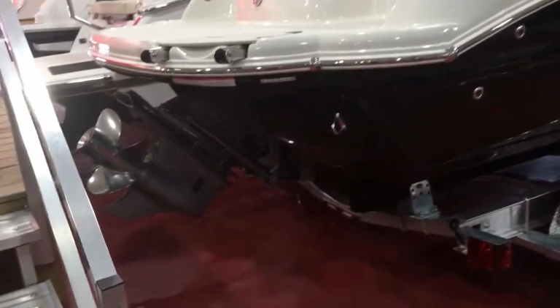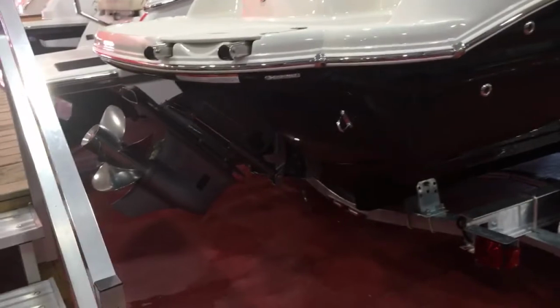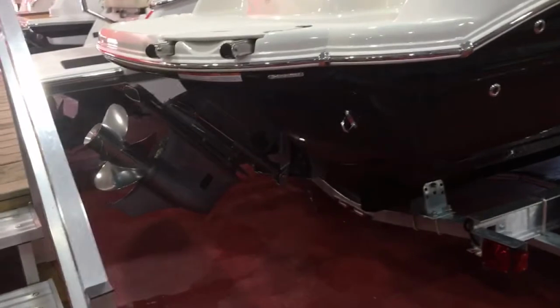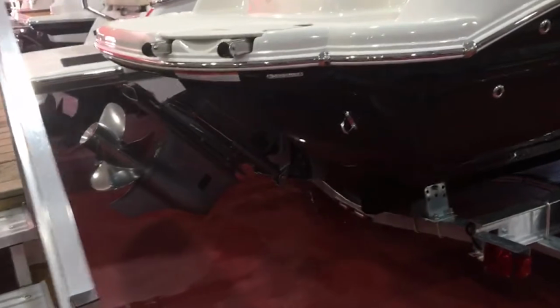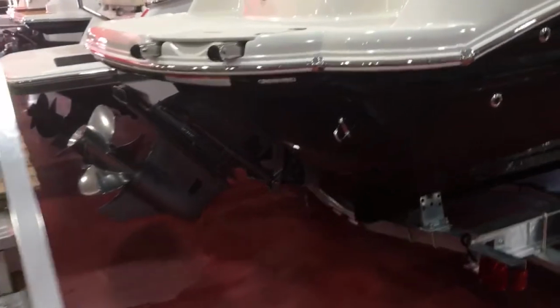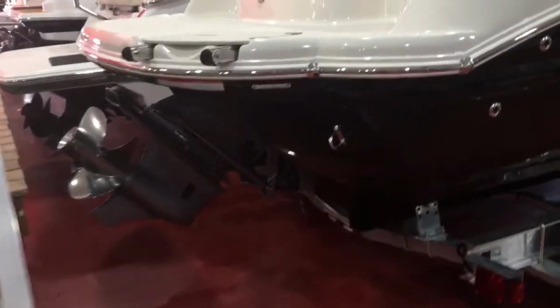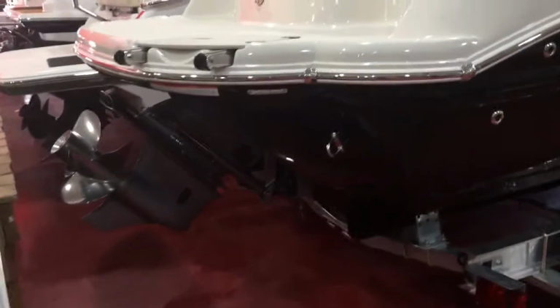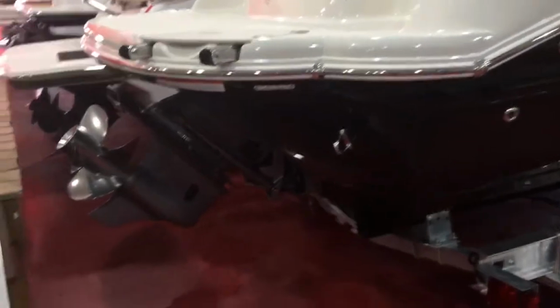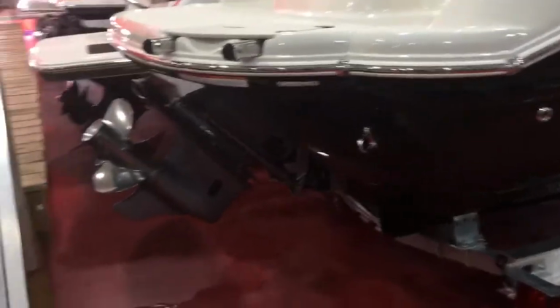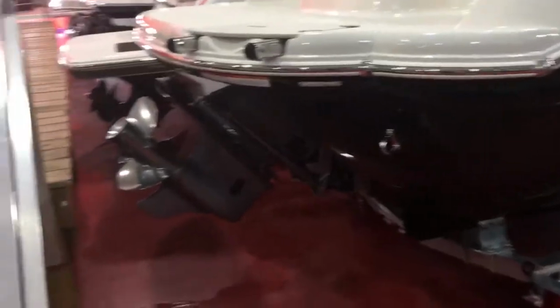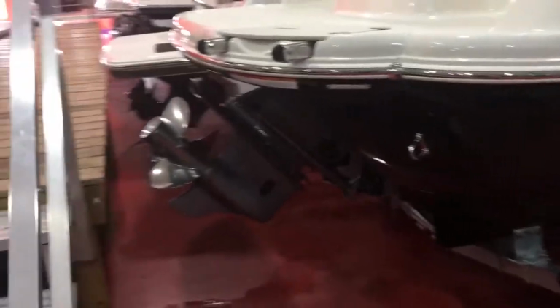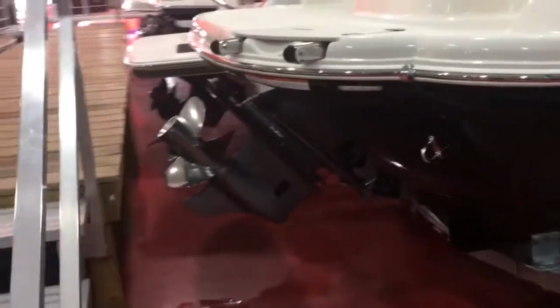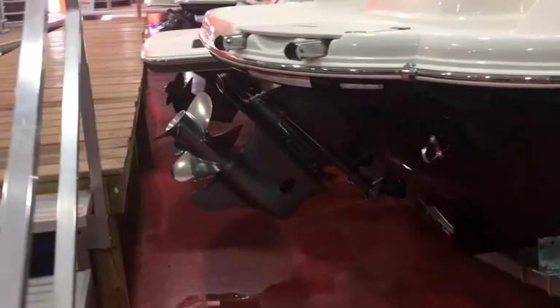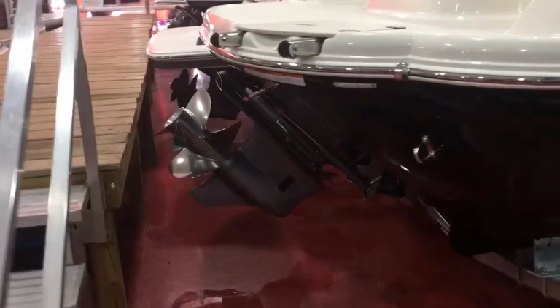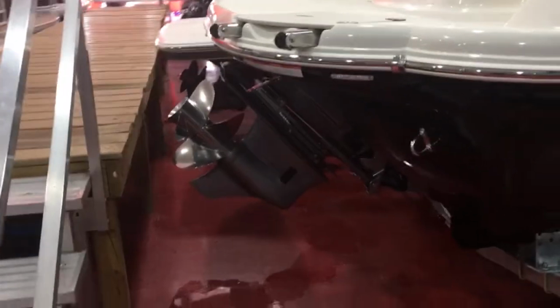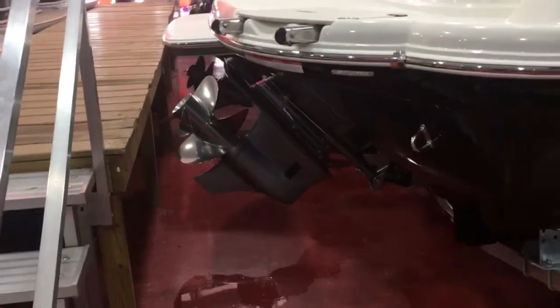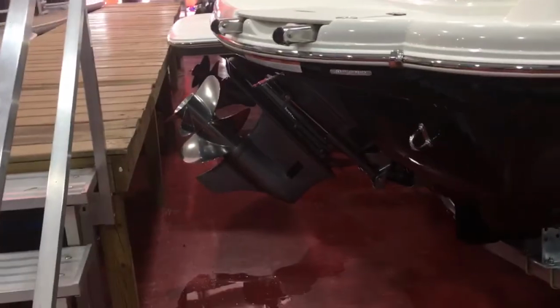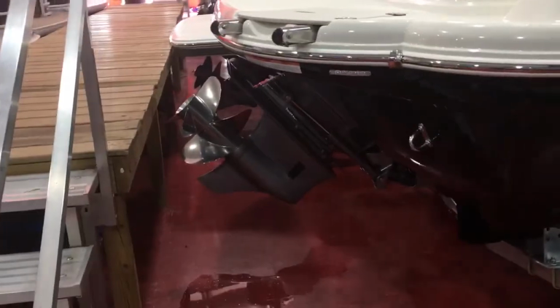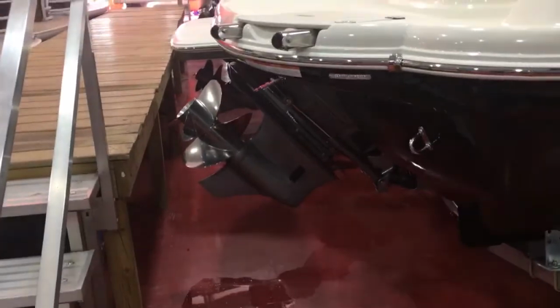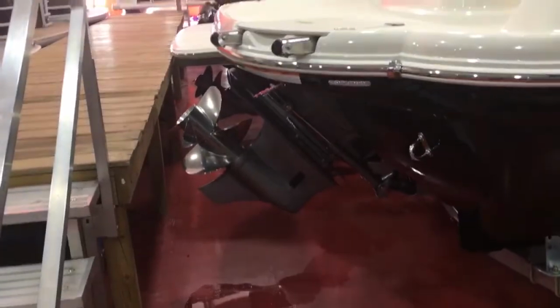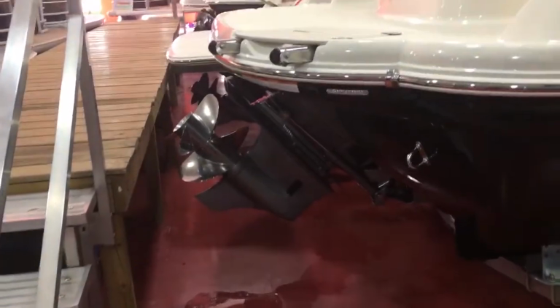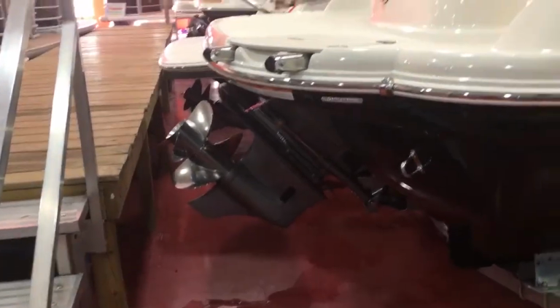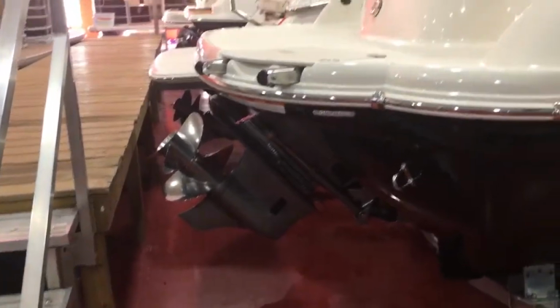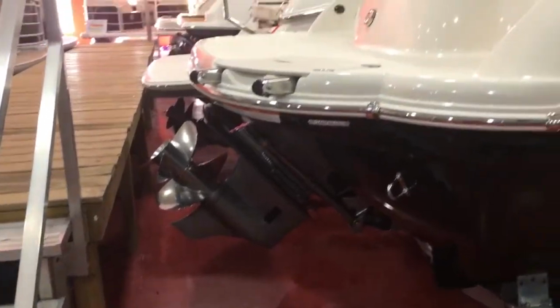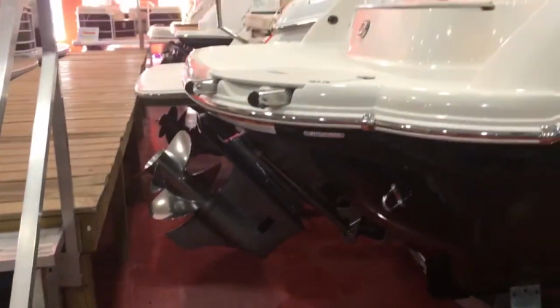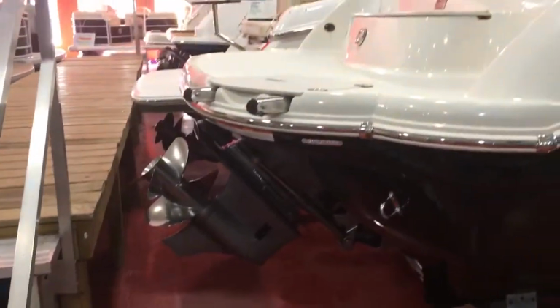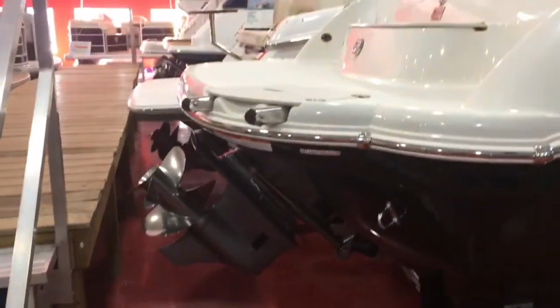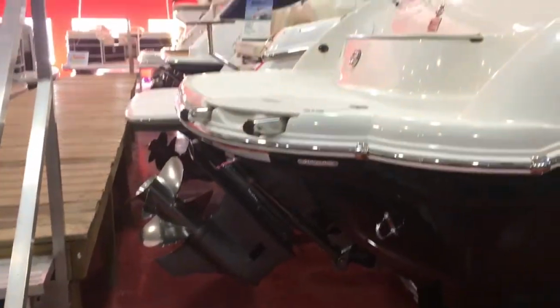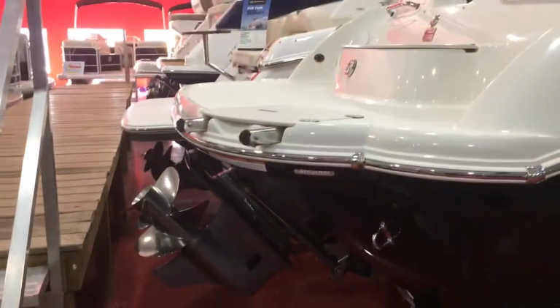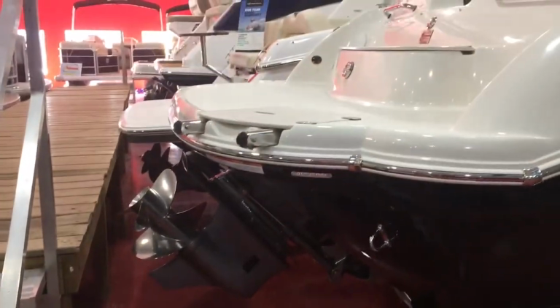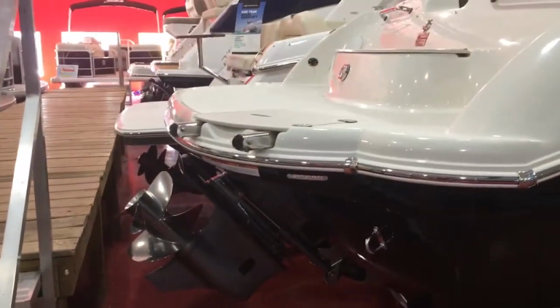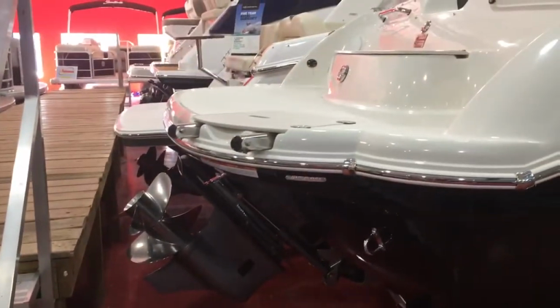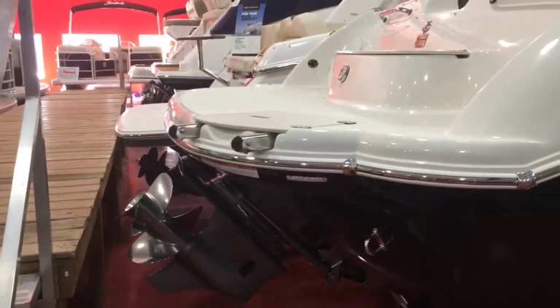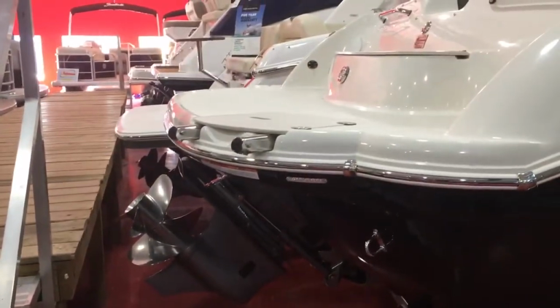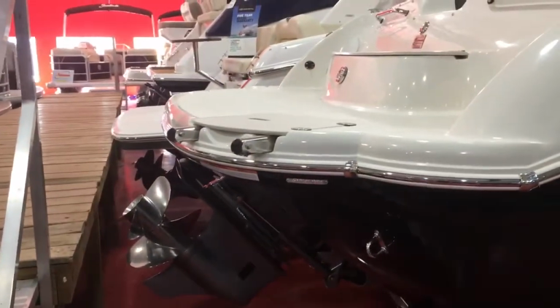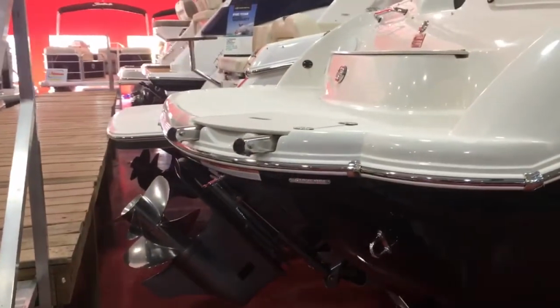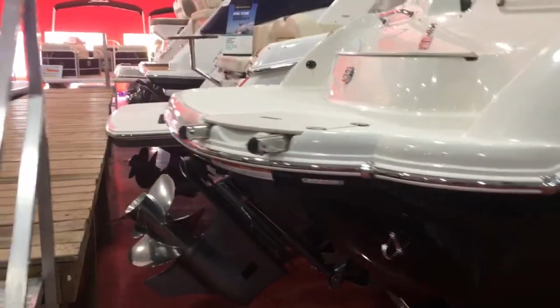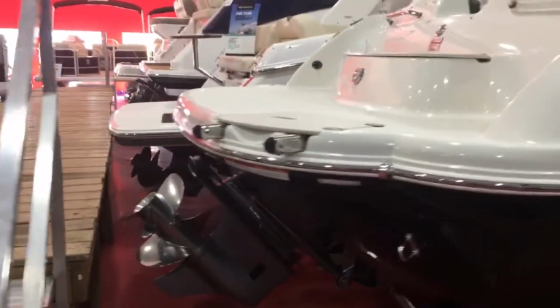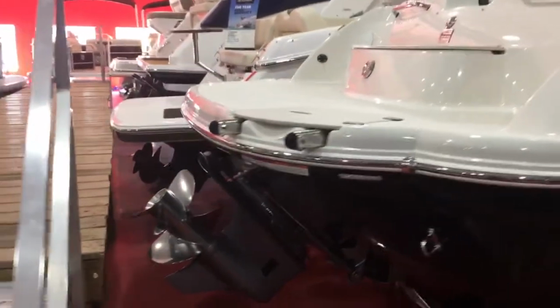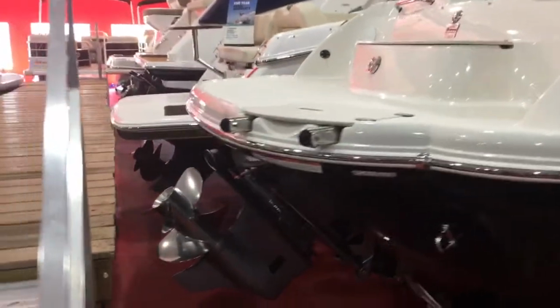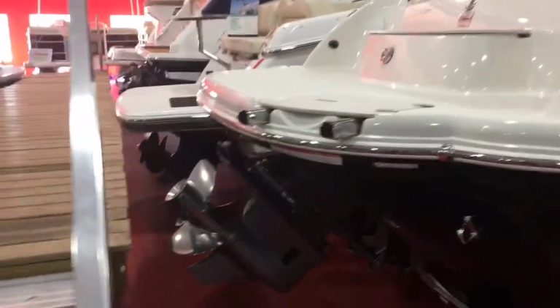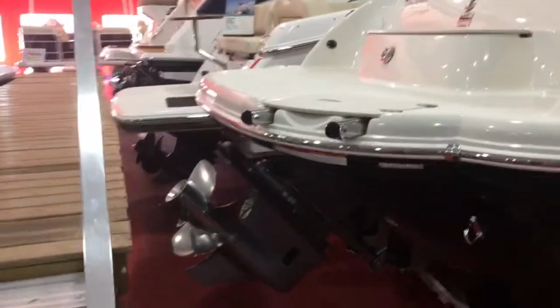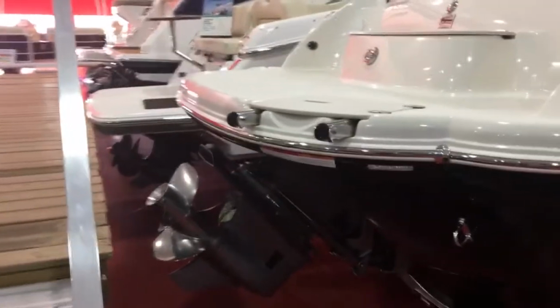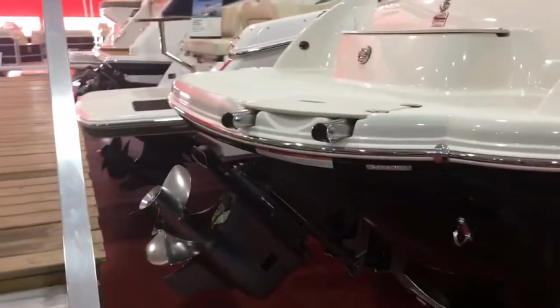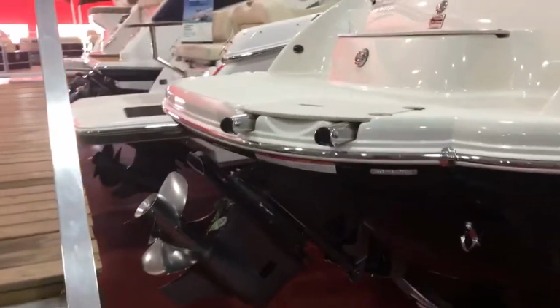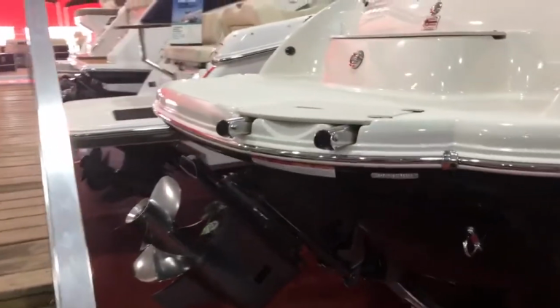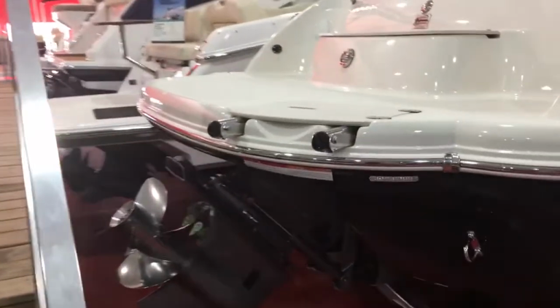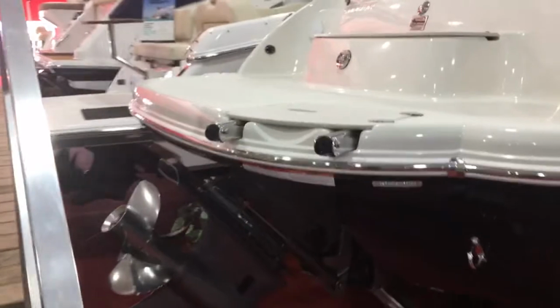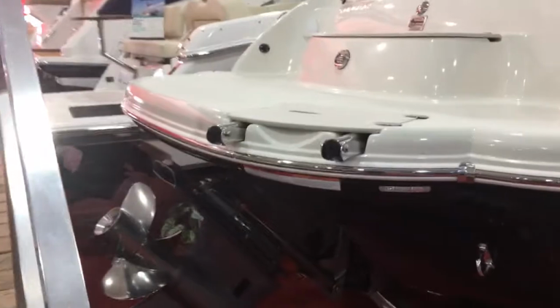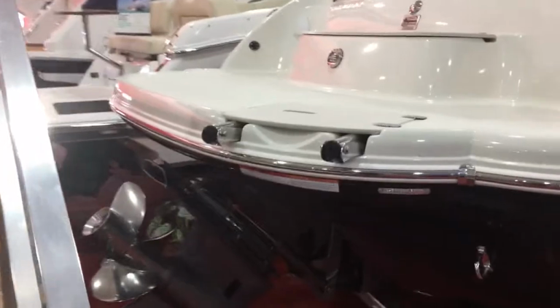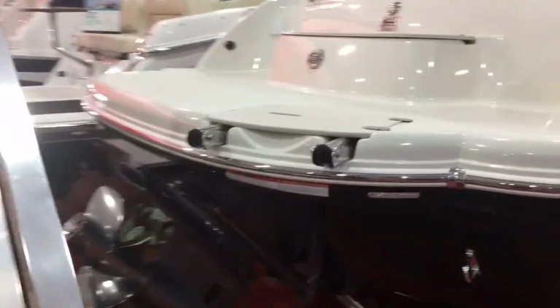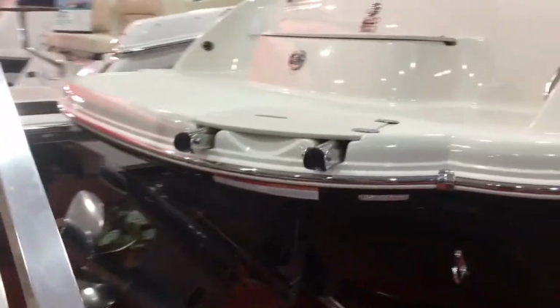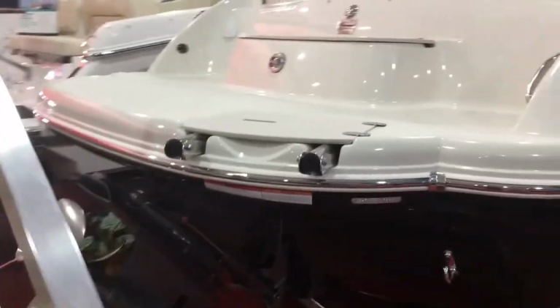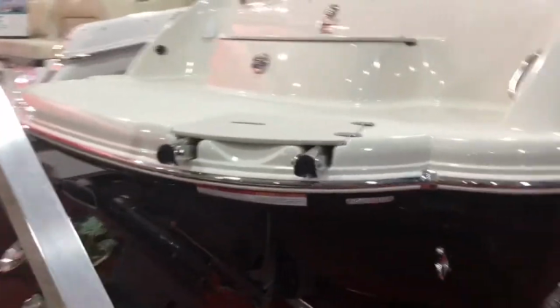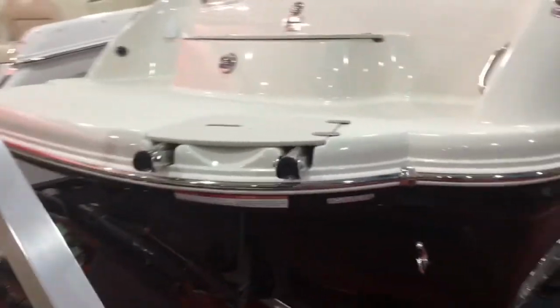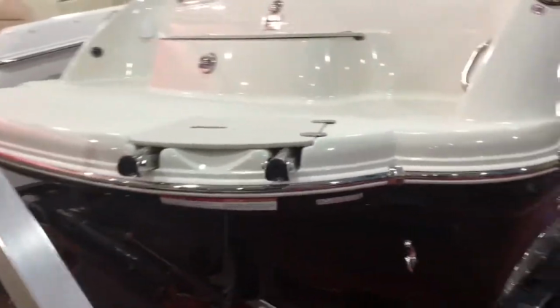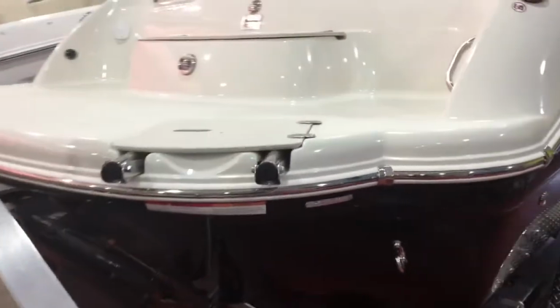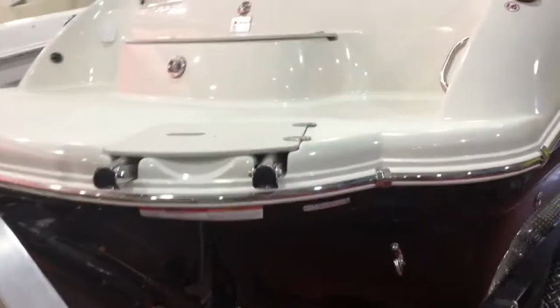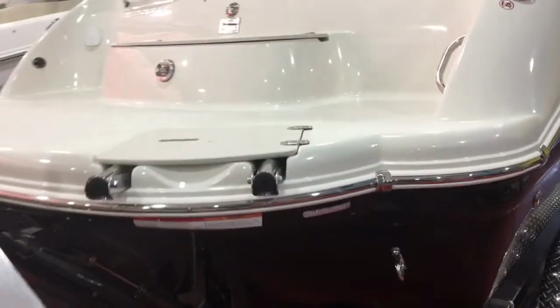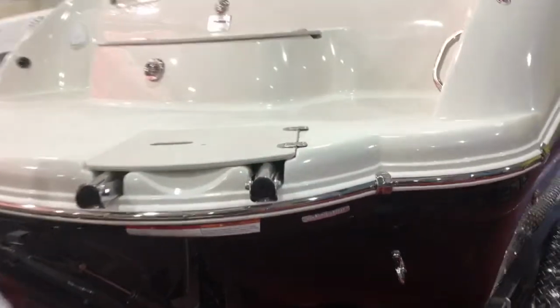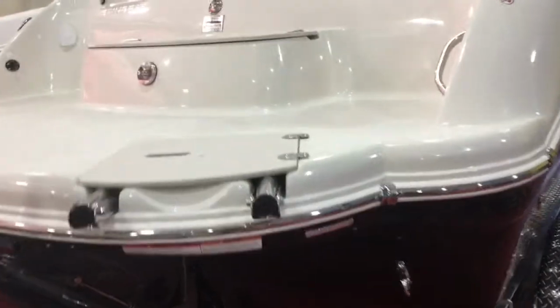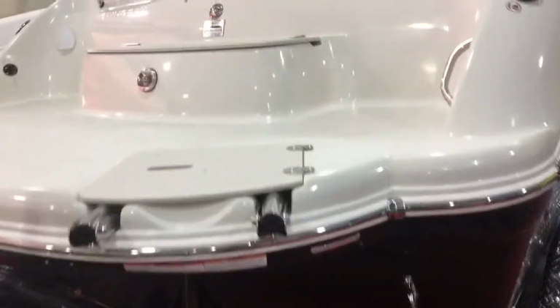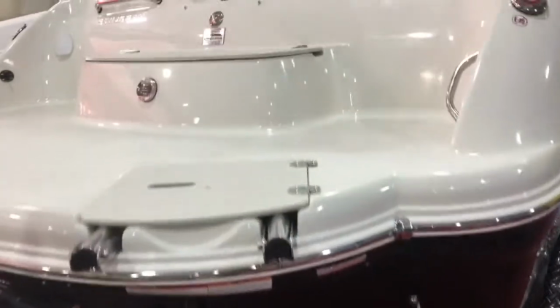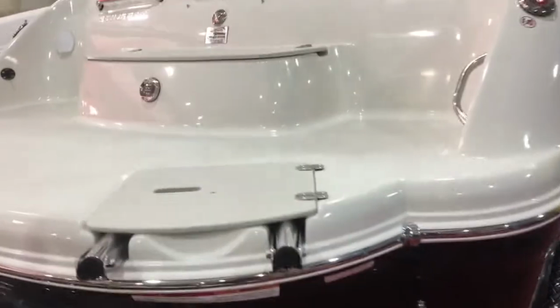This is powered with a GM all-aluminum V8, 300 horsepower, with a closed loop cooling engine.